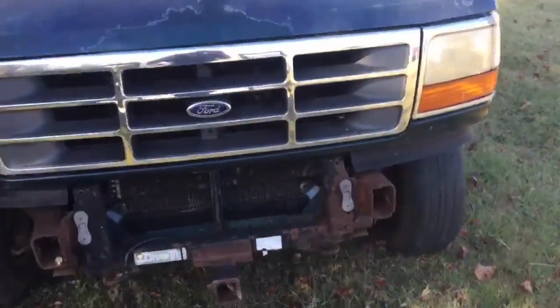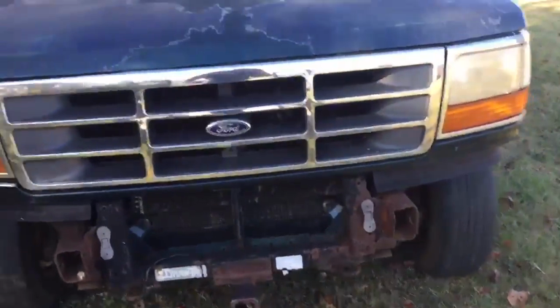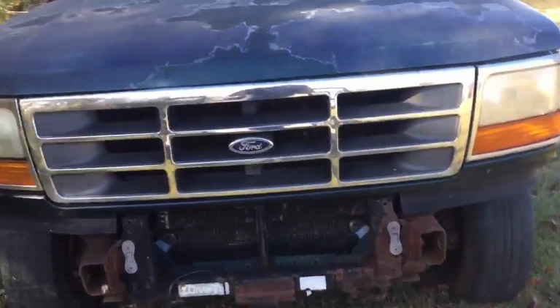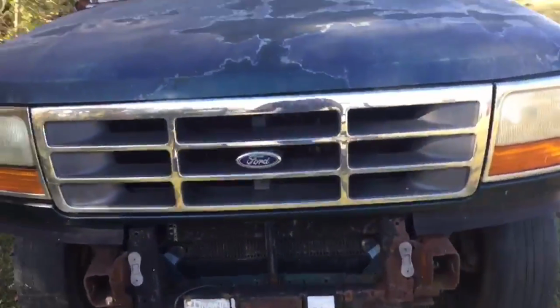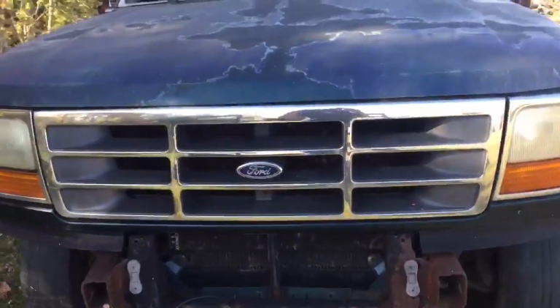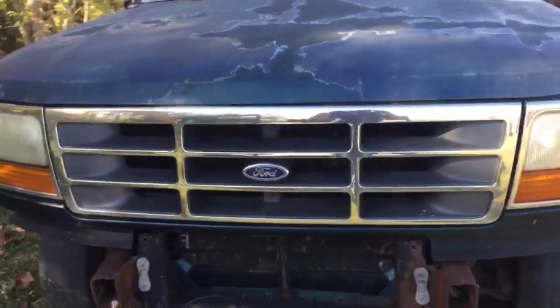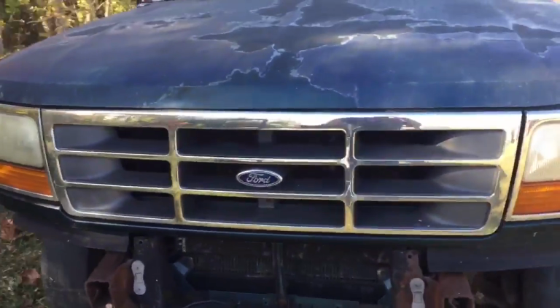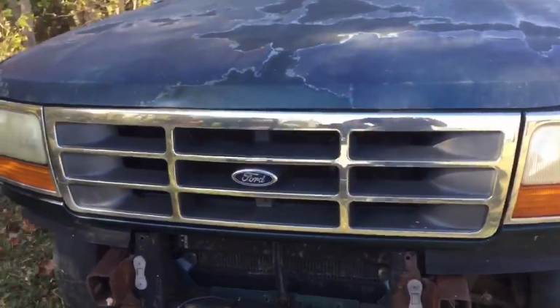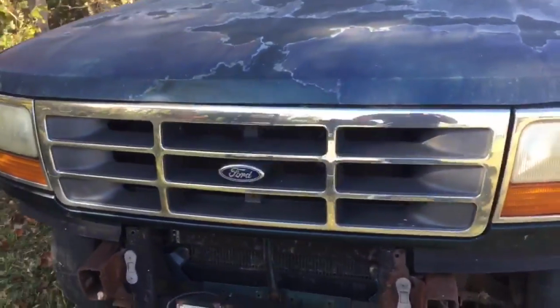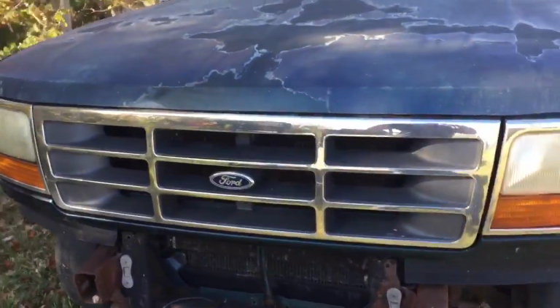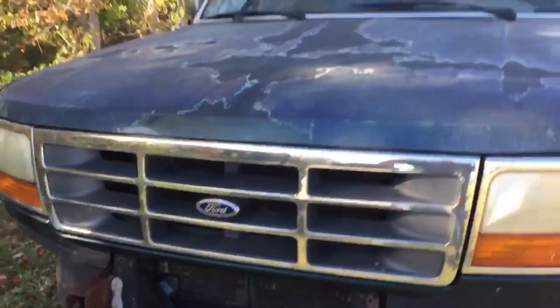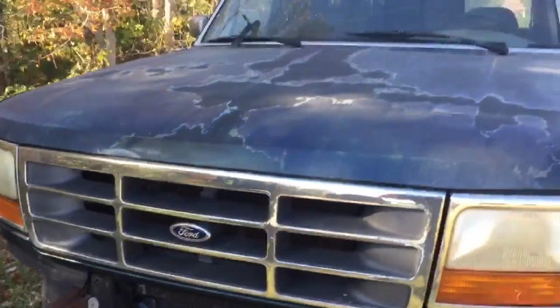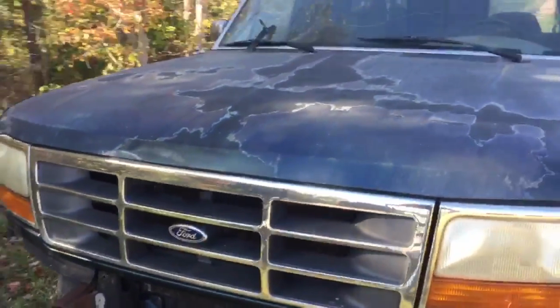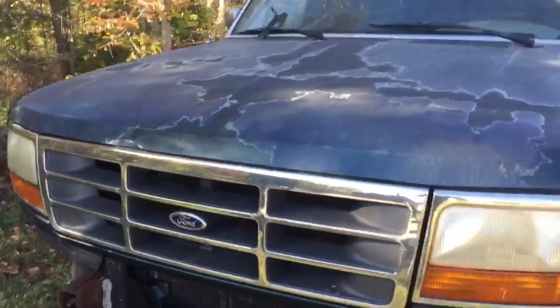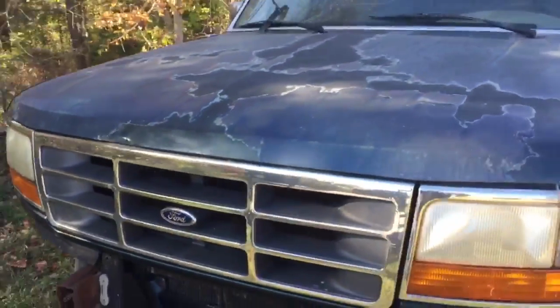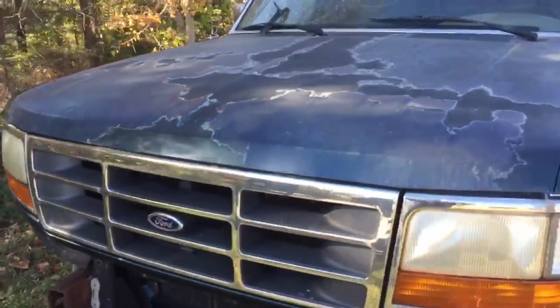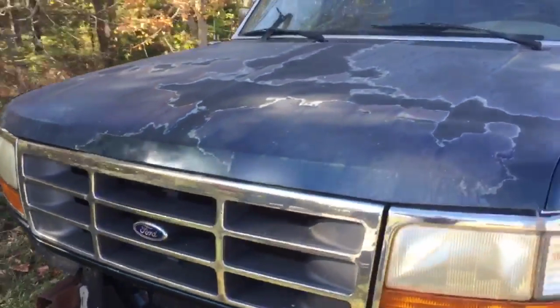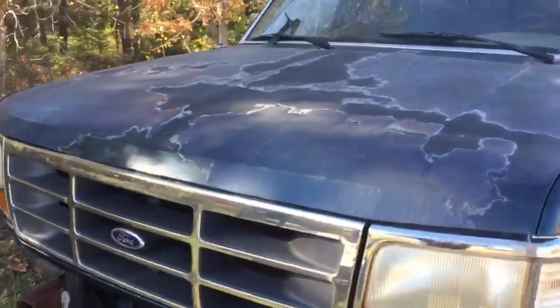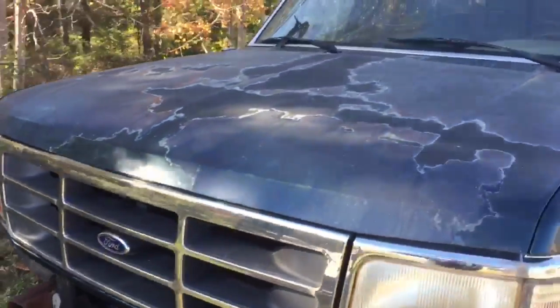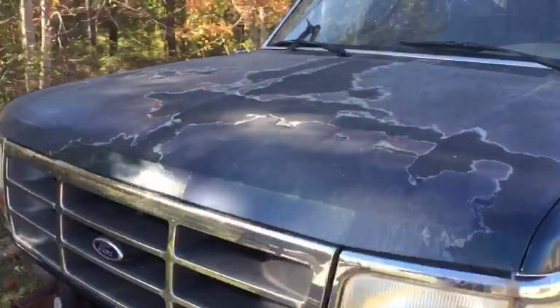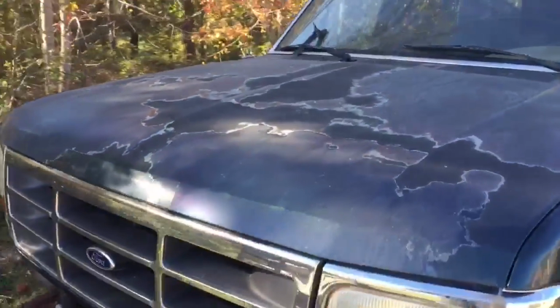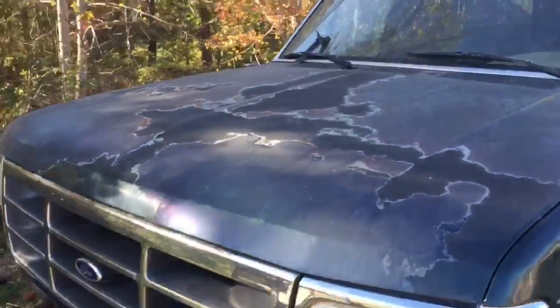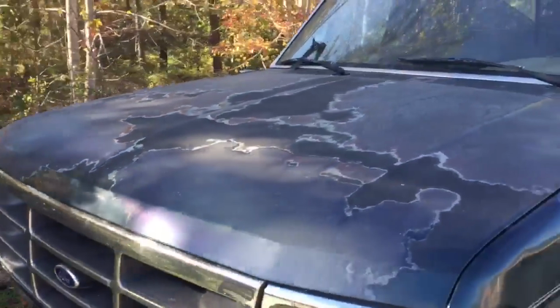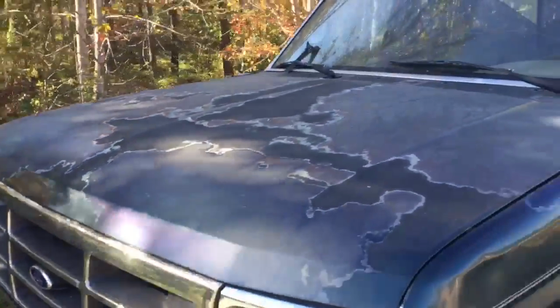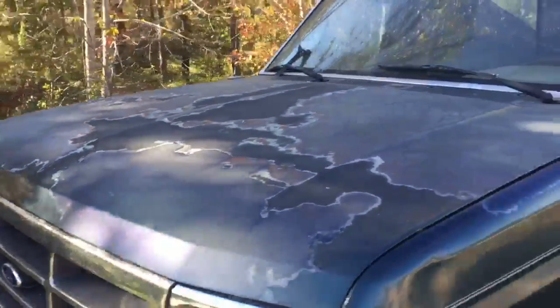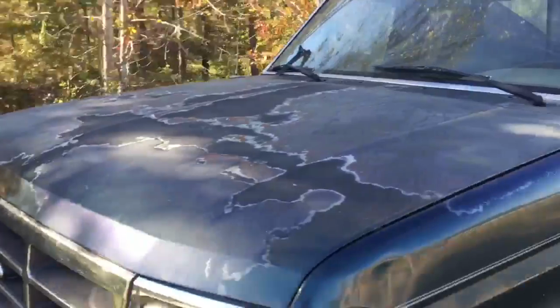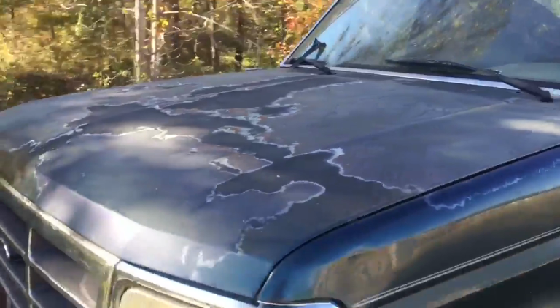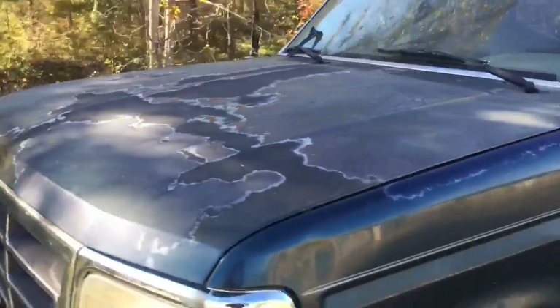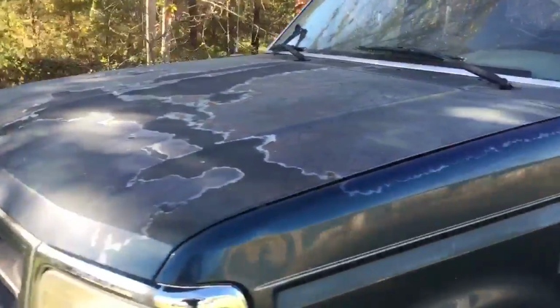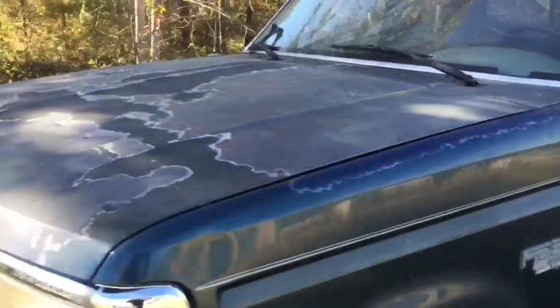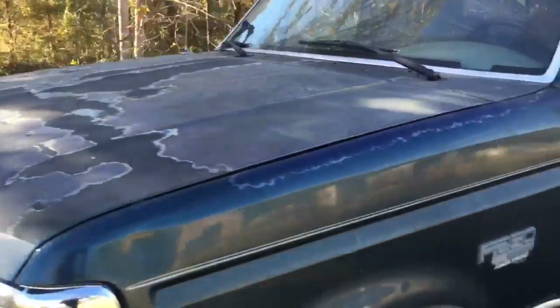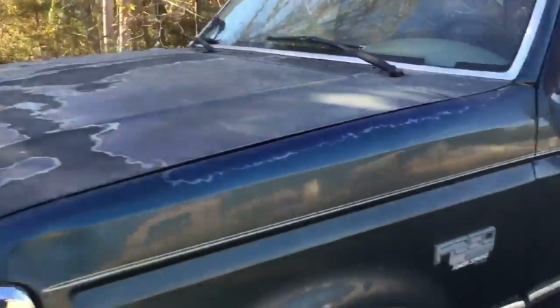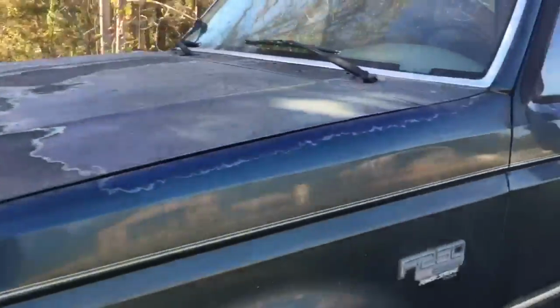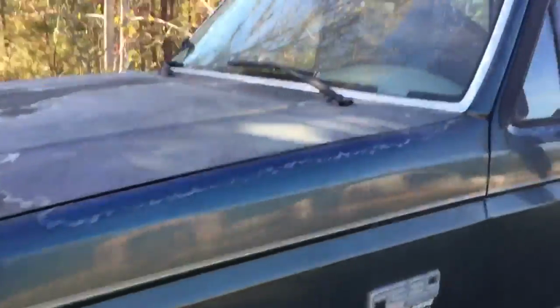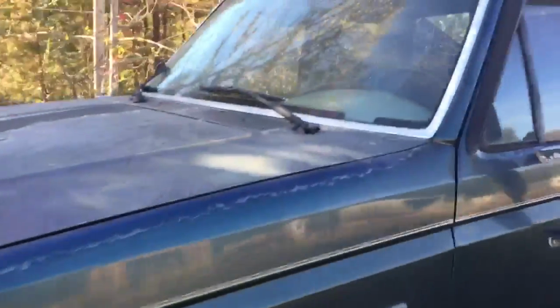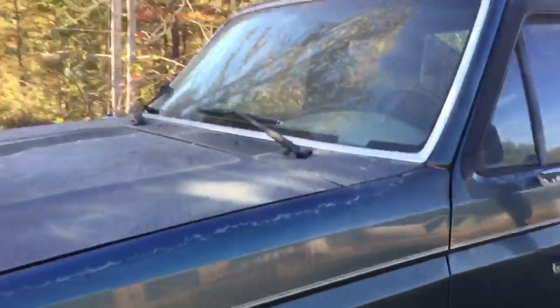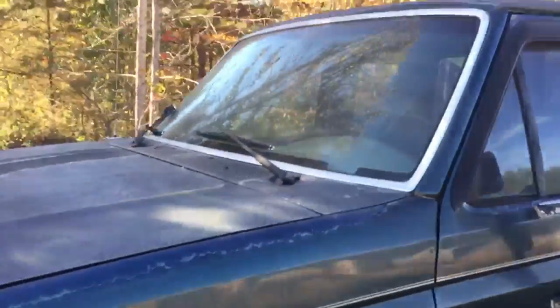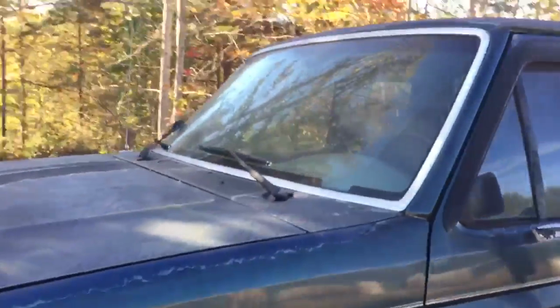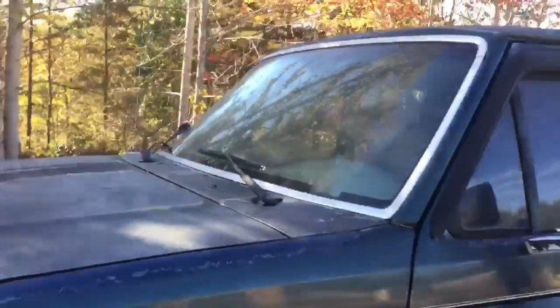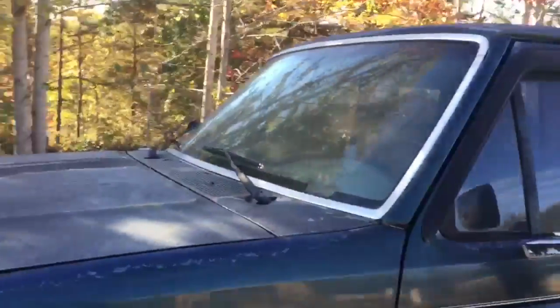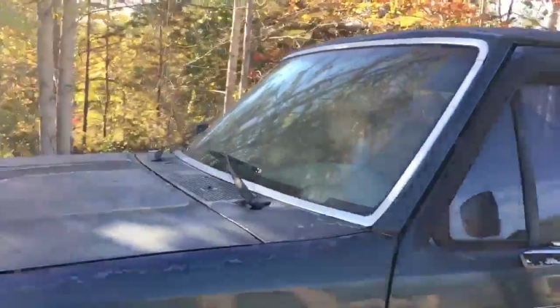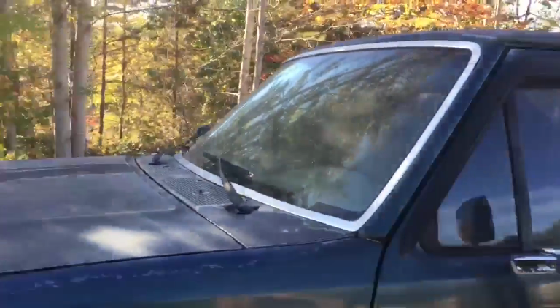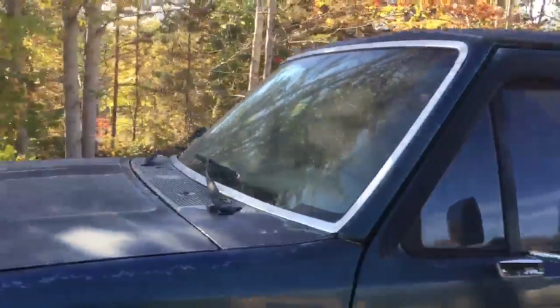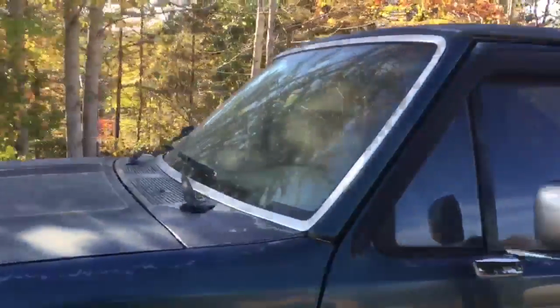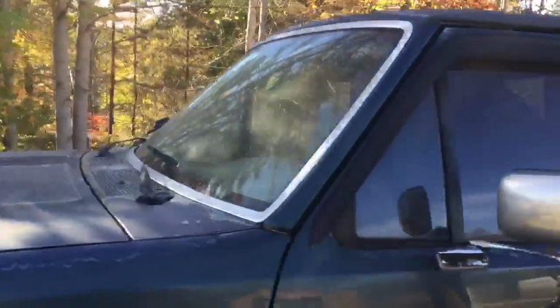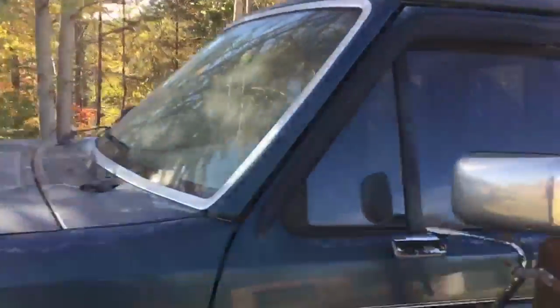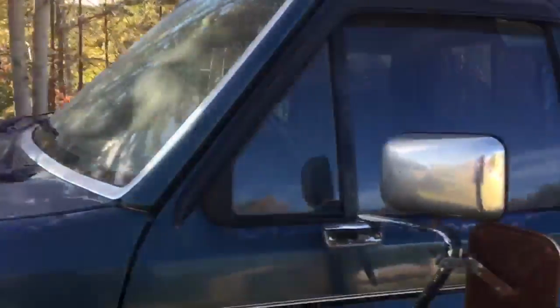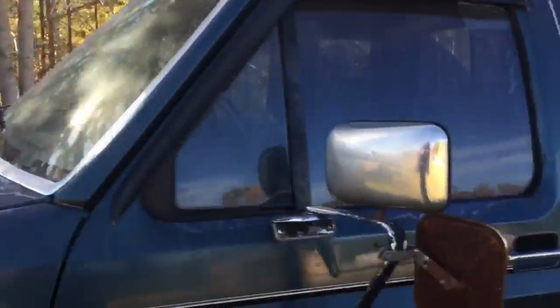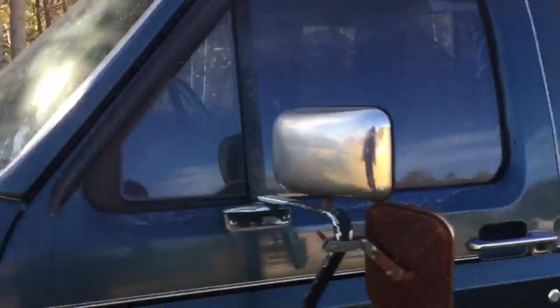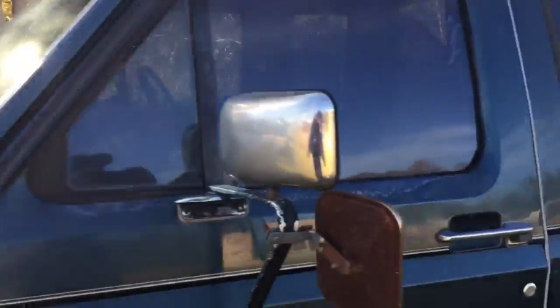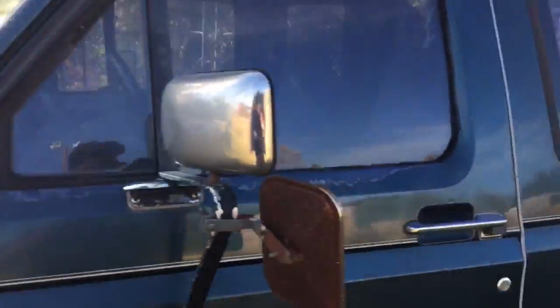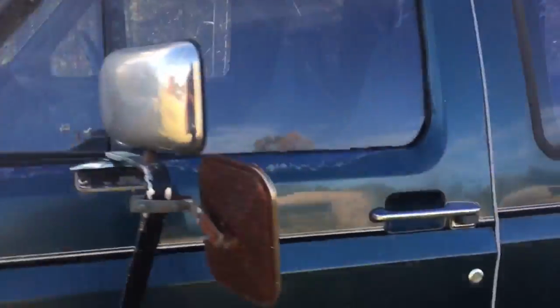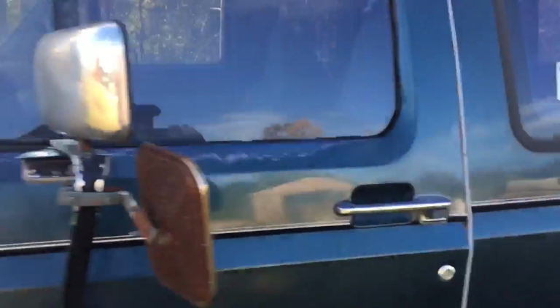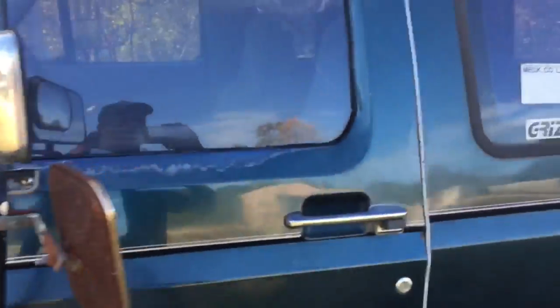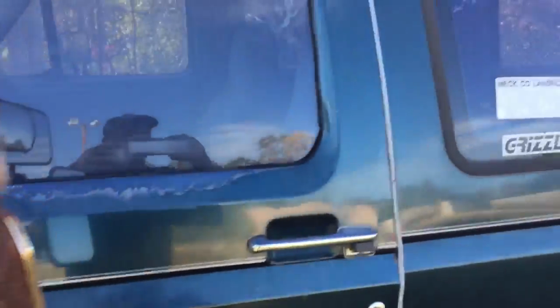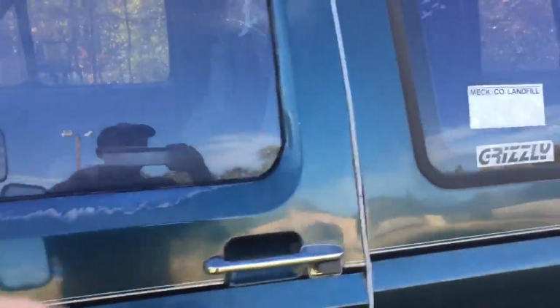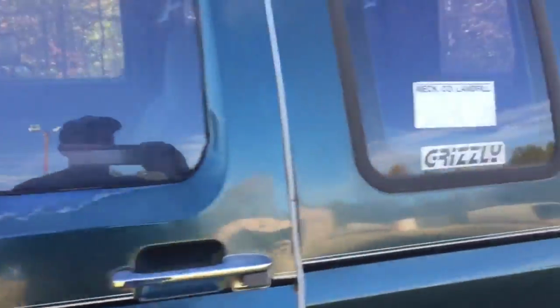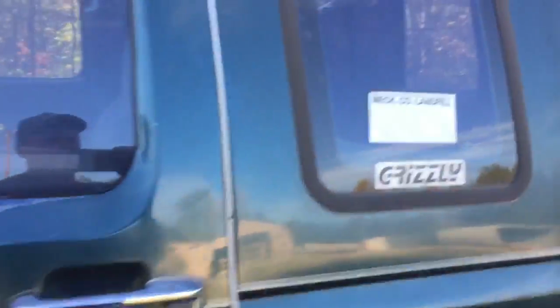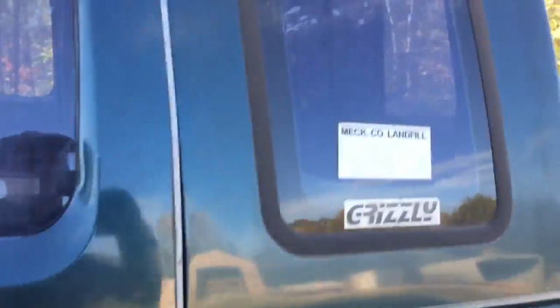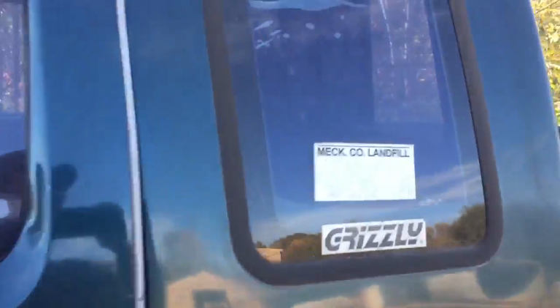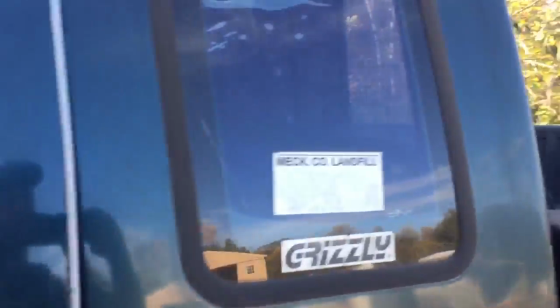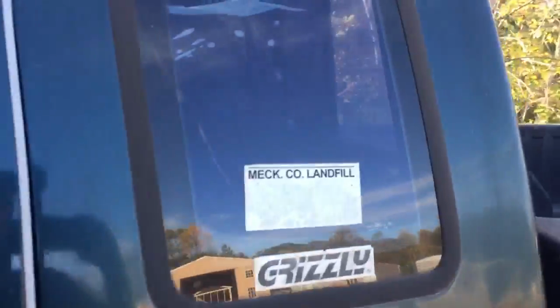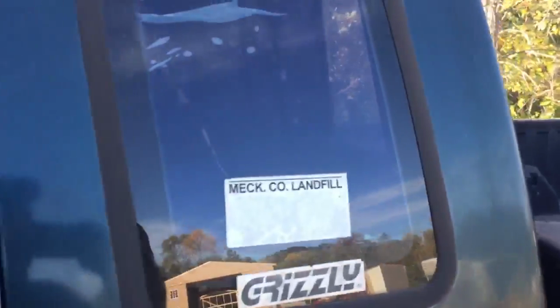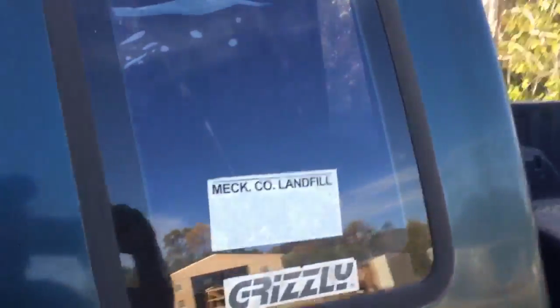Grill's in good shape, hood's in good shape, just needs paint. Windshield's cracked. Let's take a look at the interior.